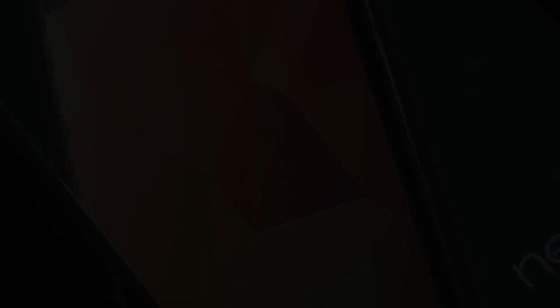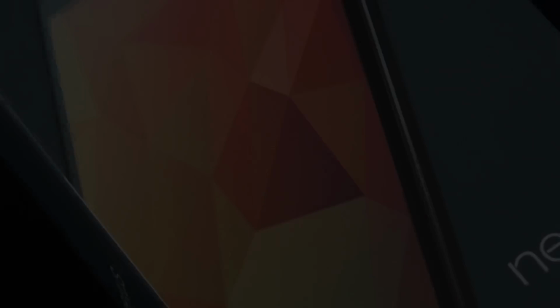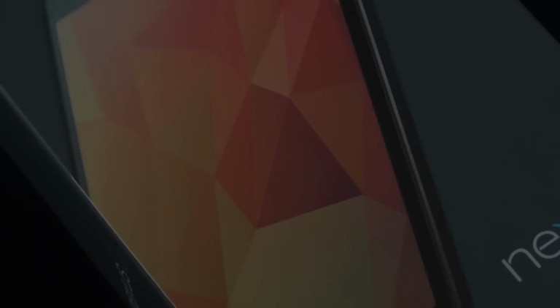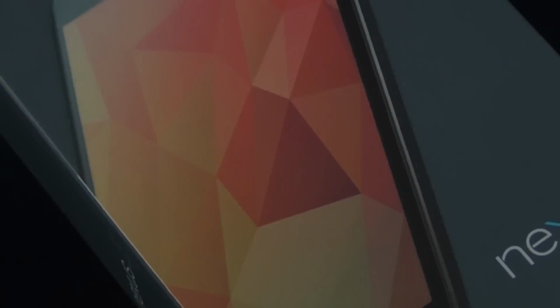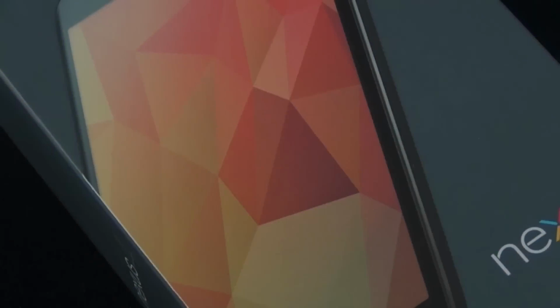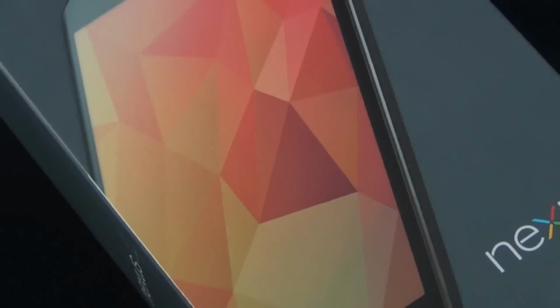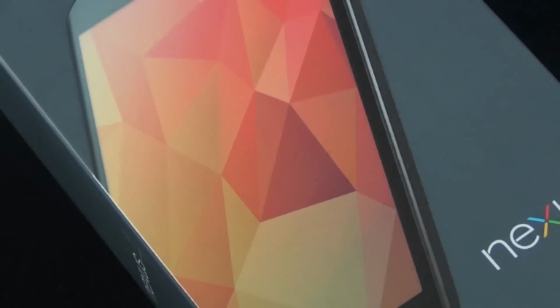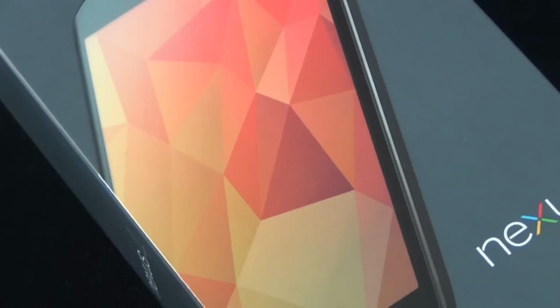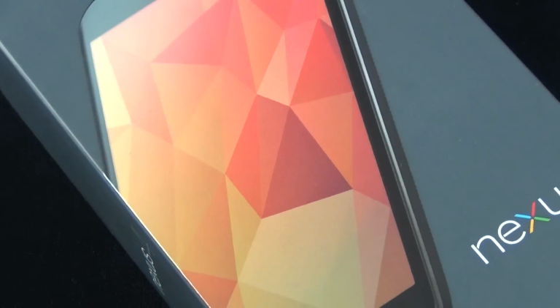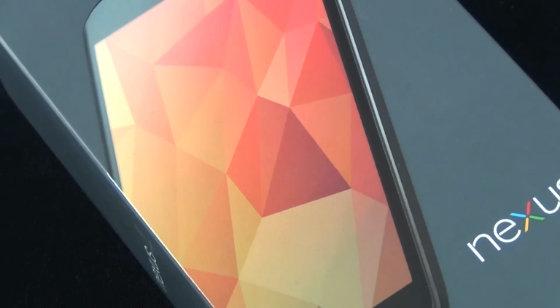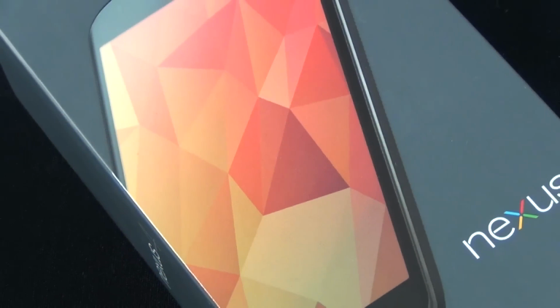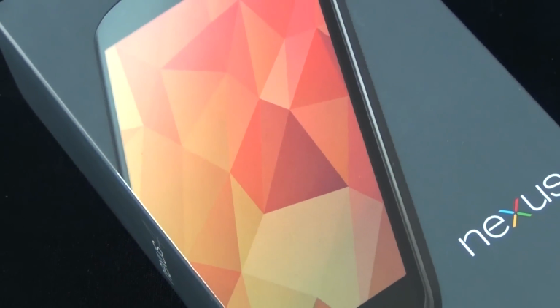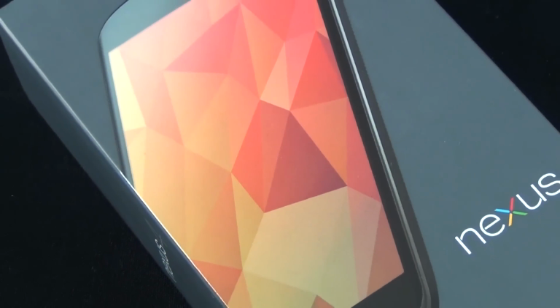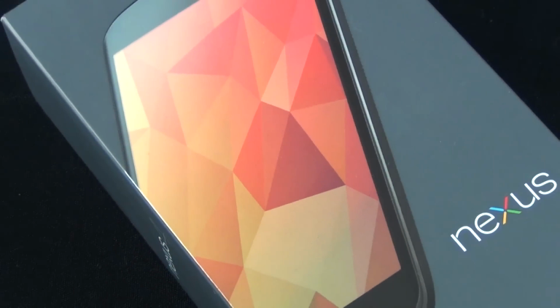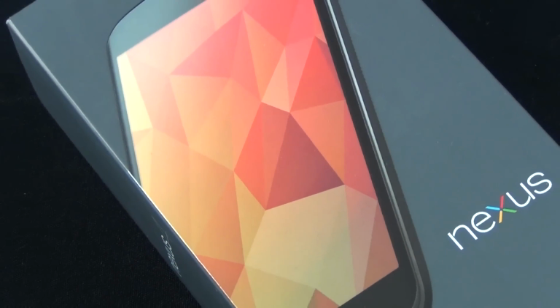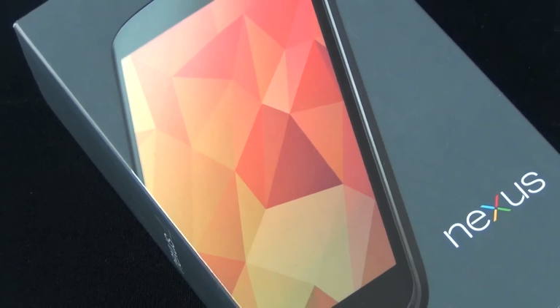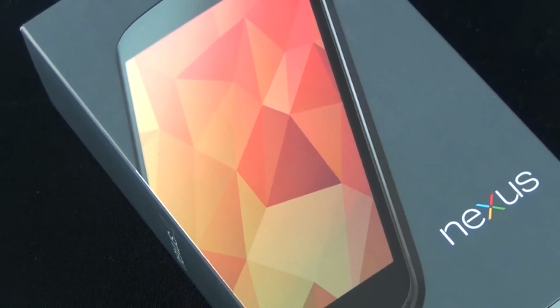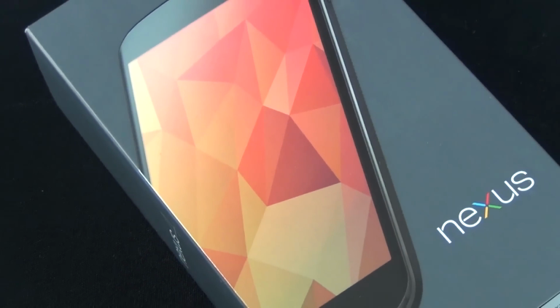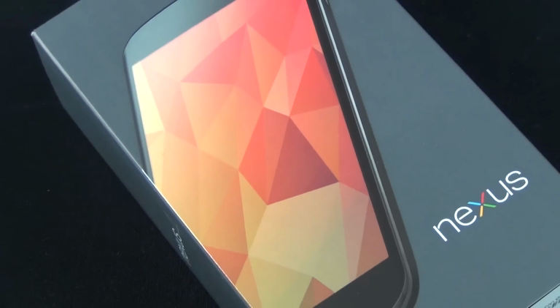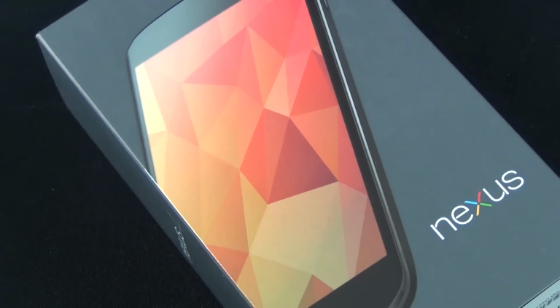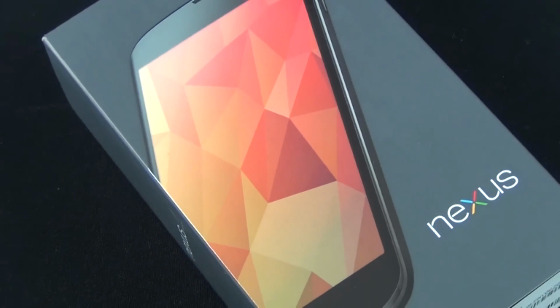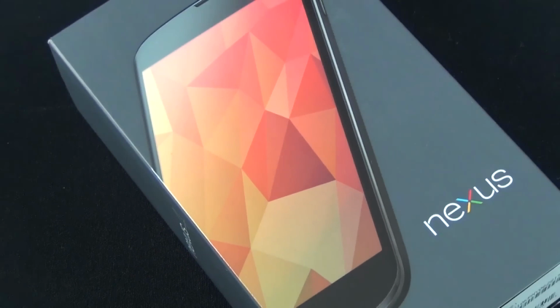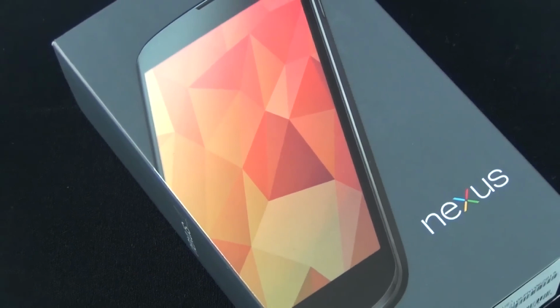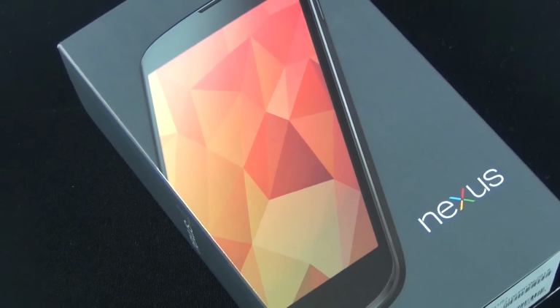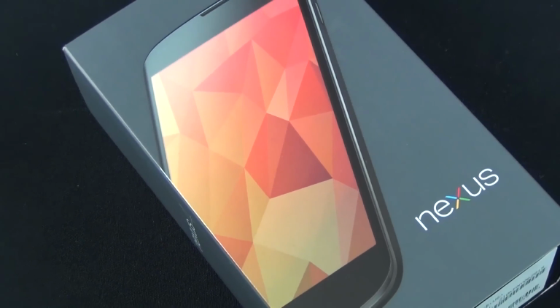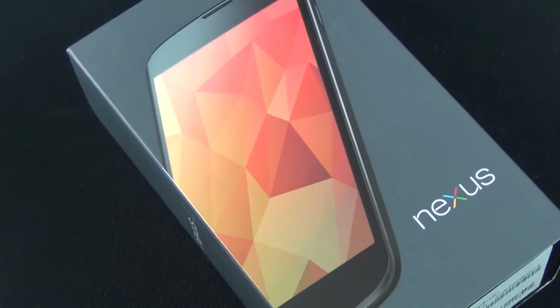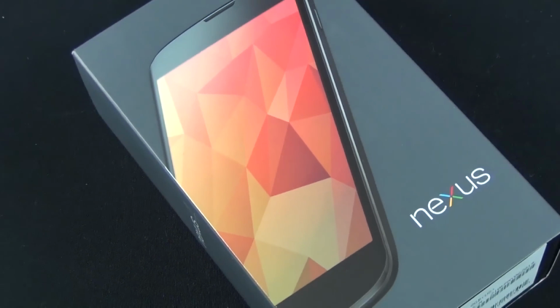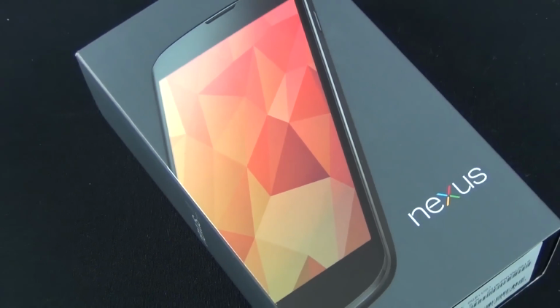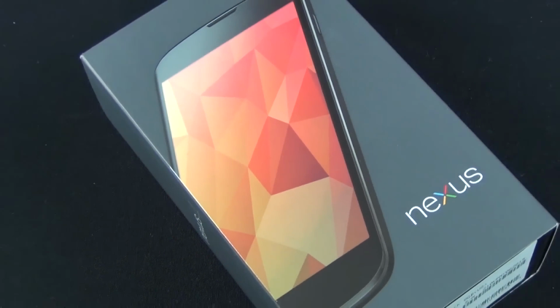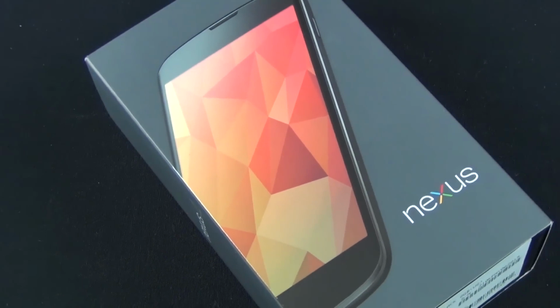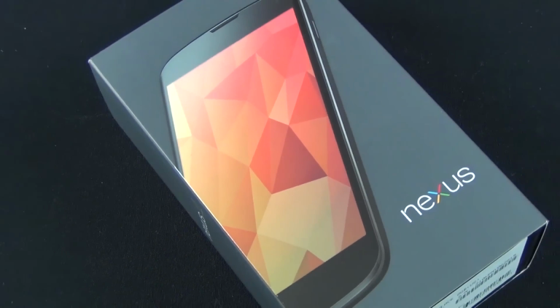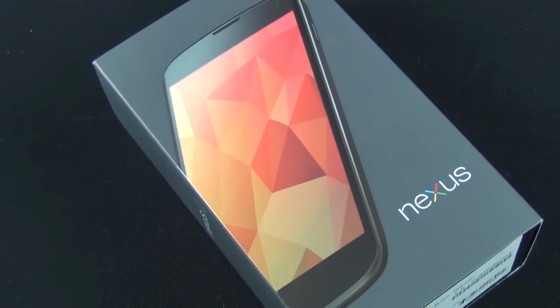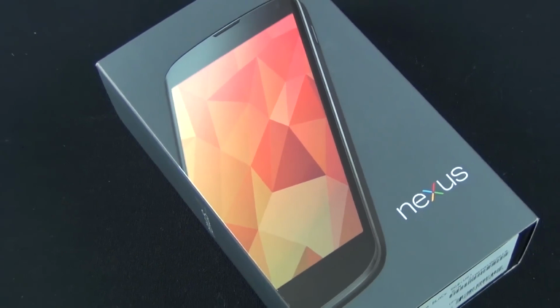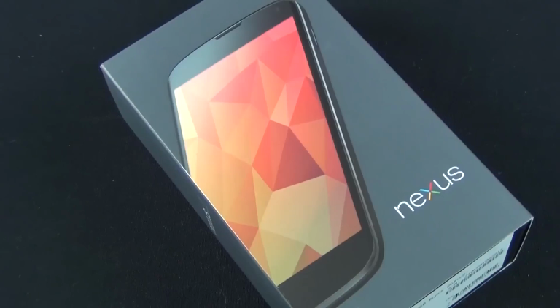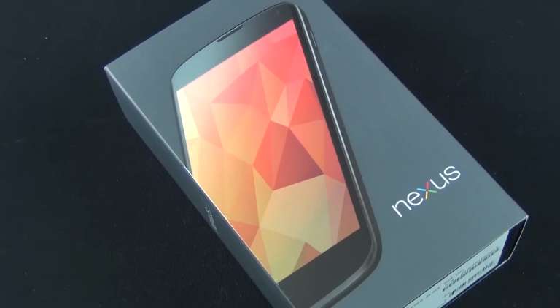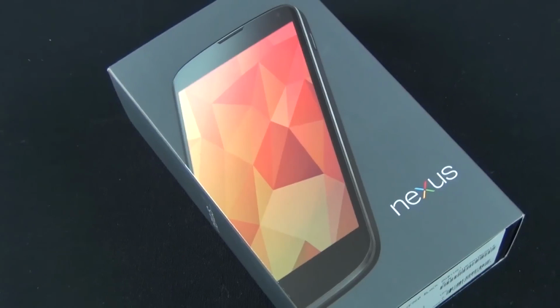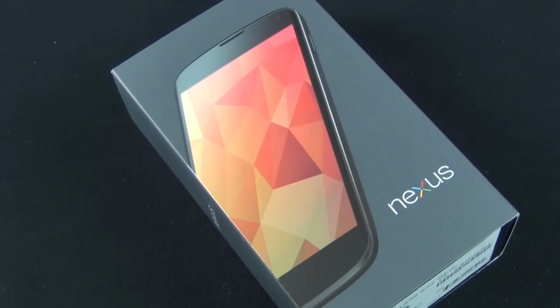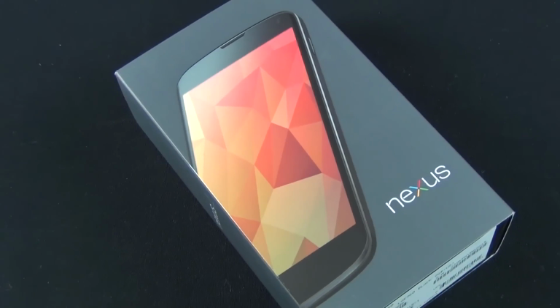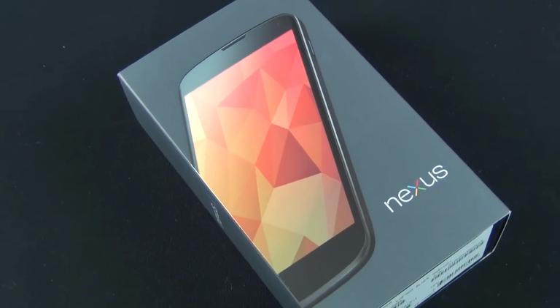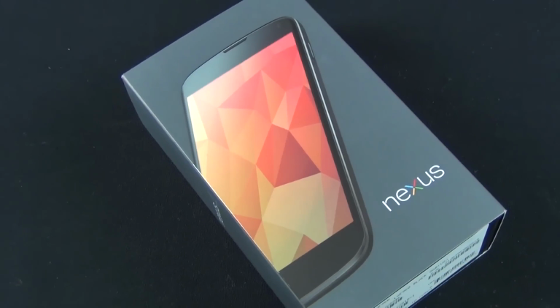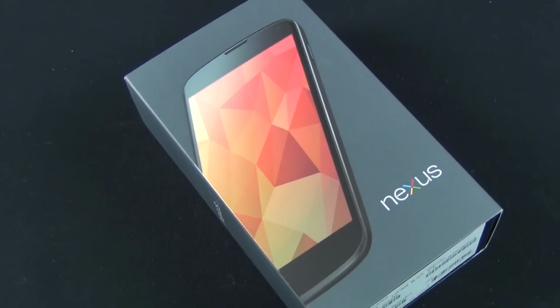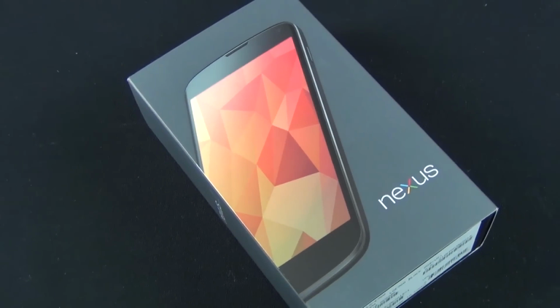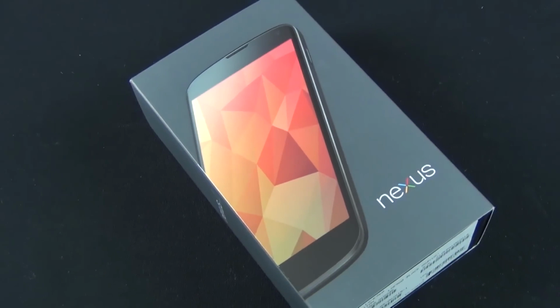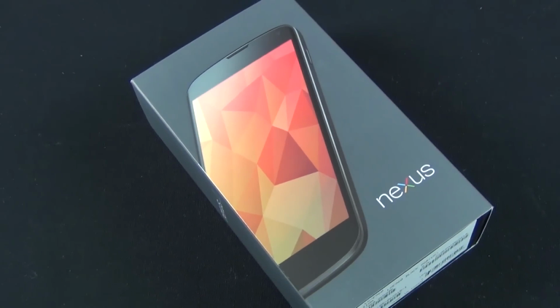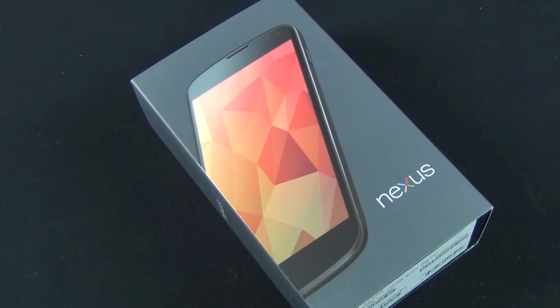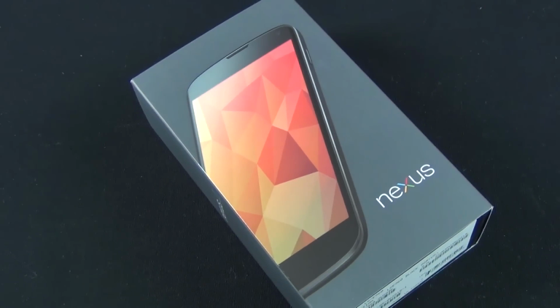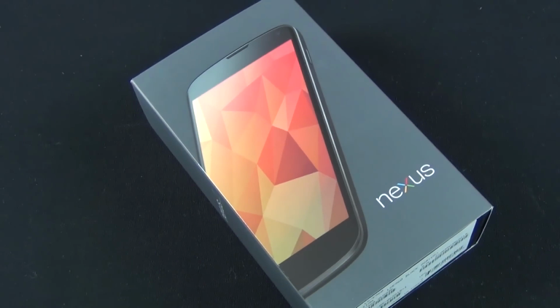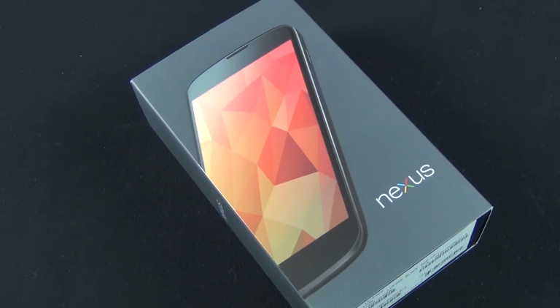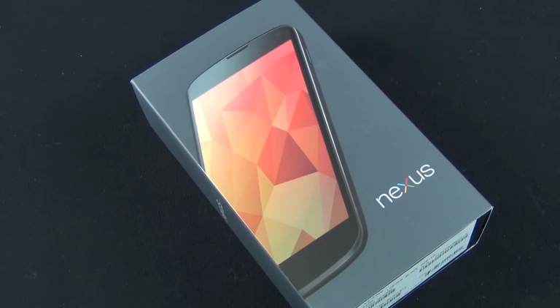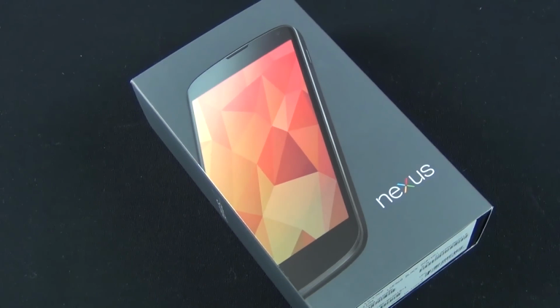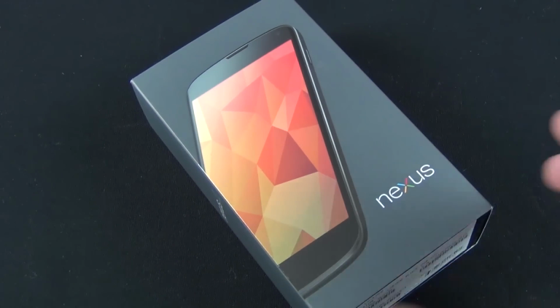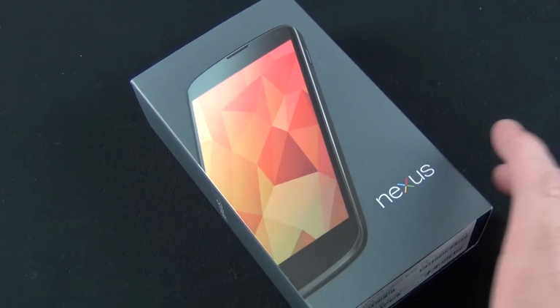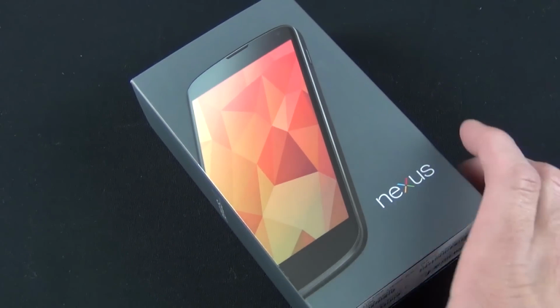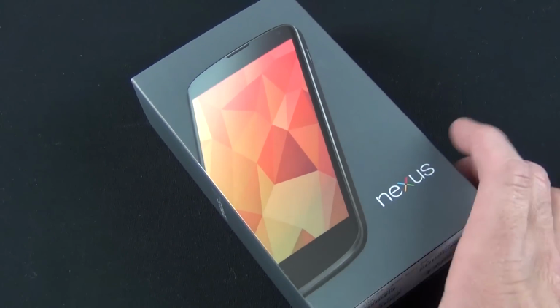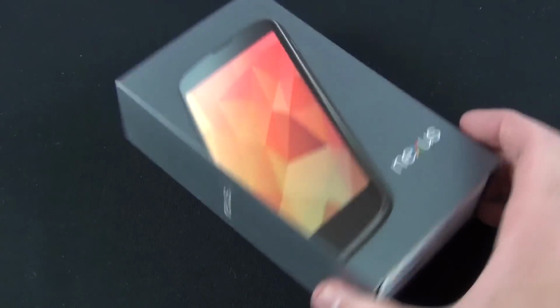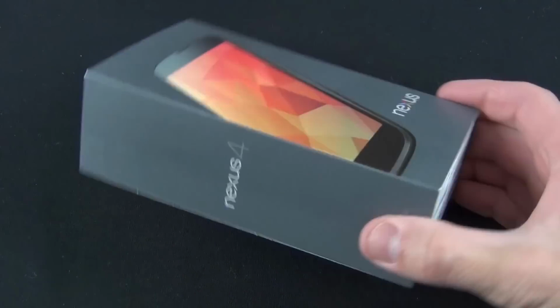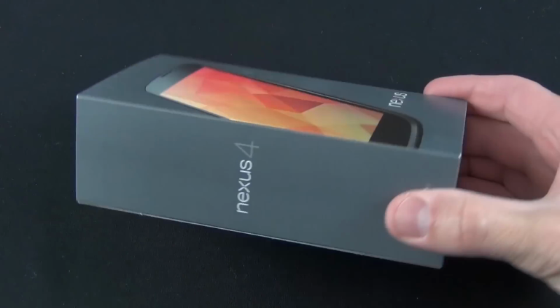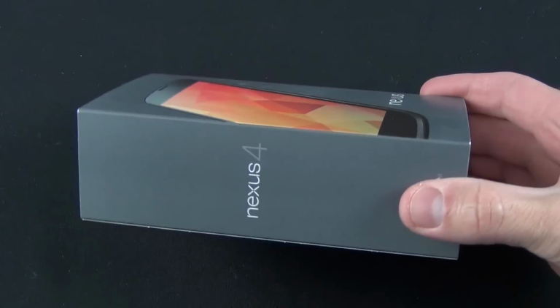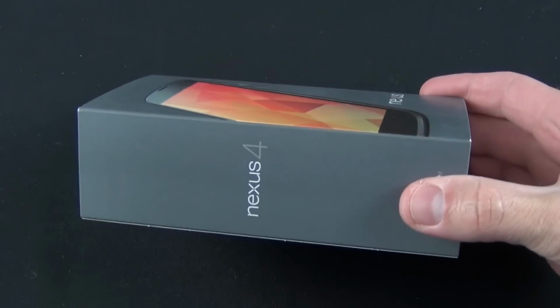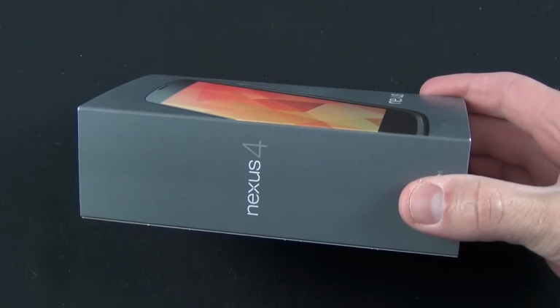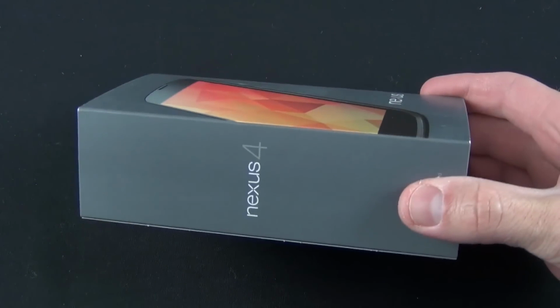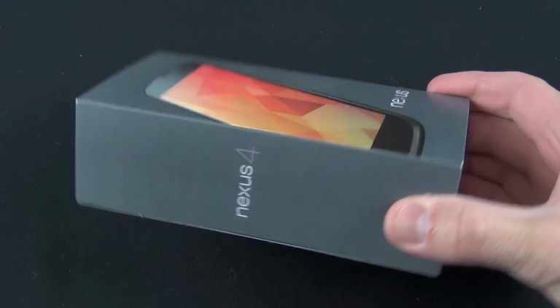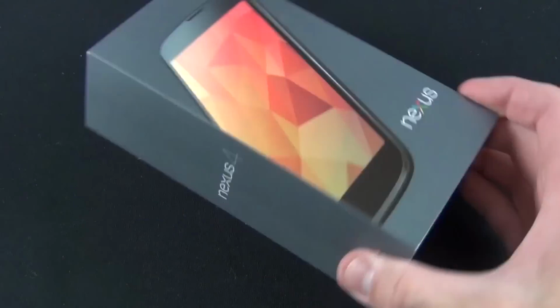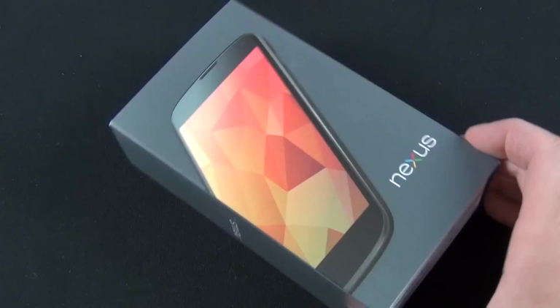Hey guys, Mike here, the Detroit Borg, with a look at the new Google Nexus 4, the latest and greatest benchmark phone from Google.